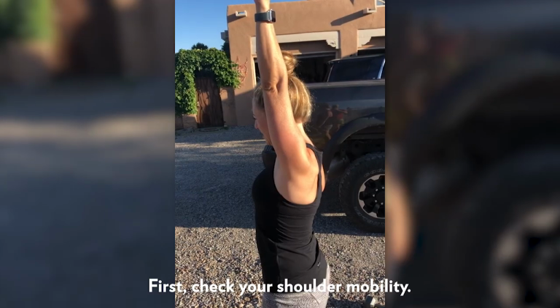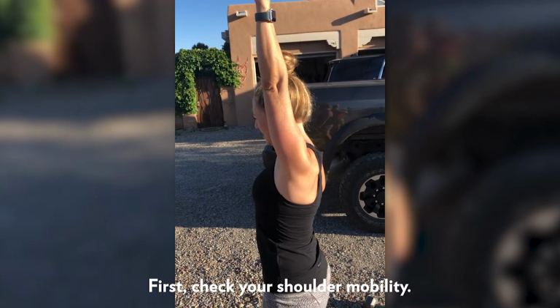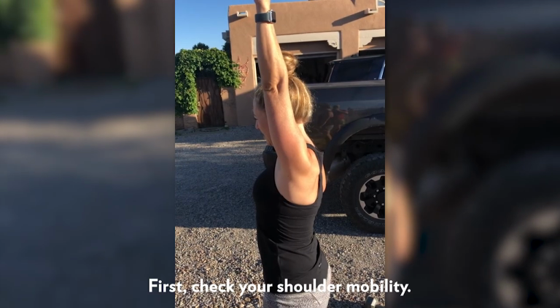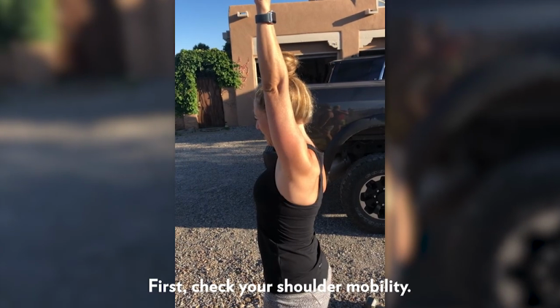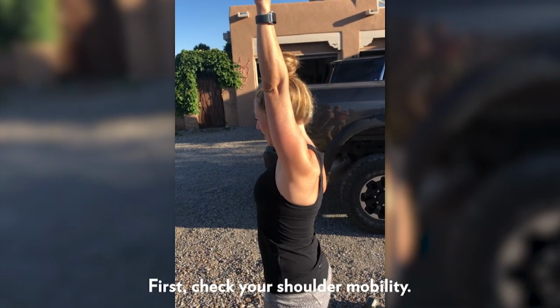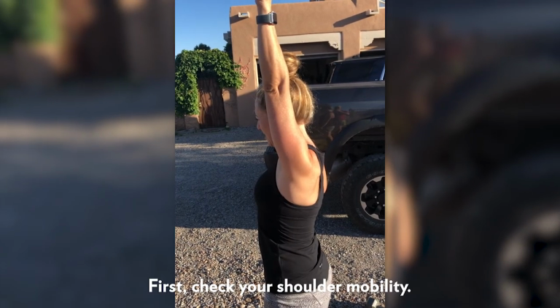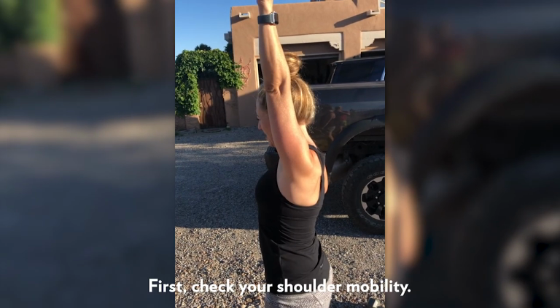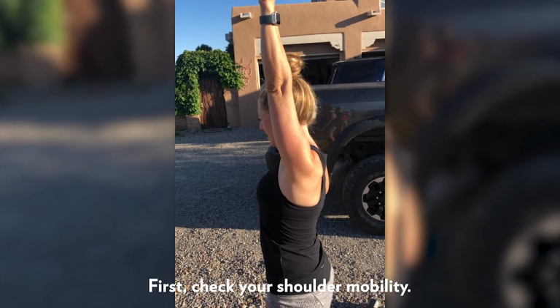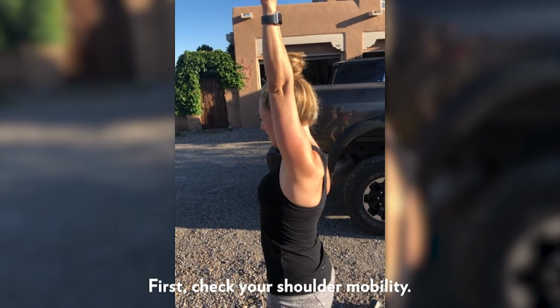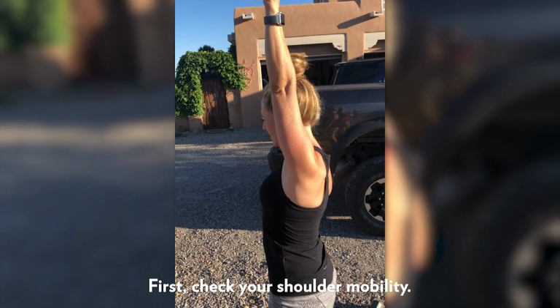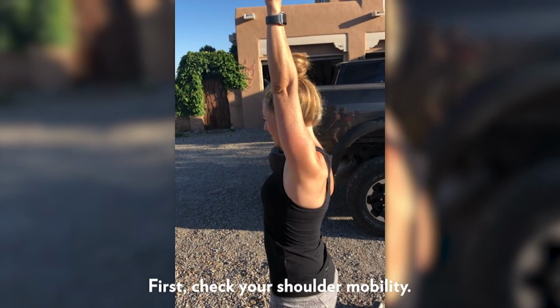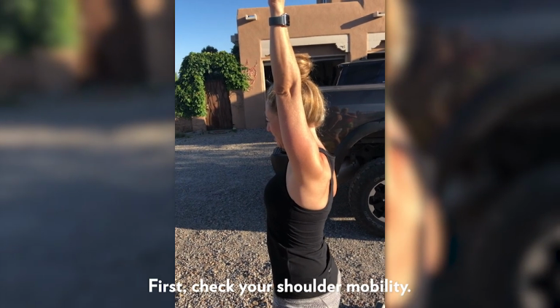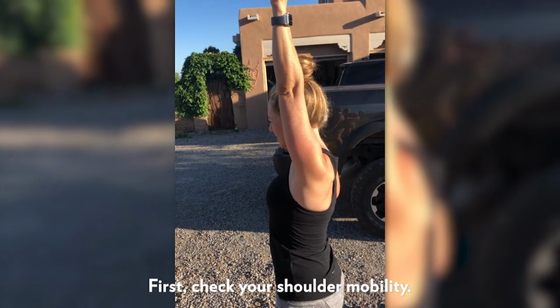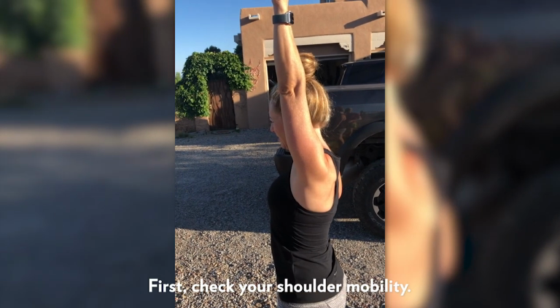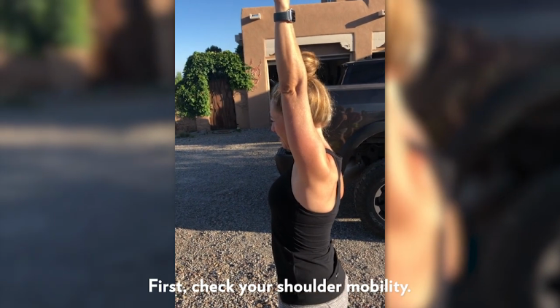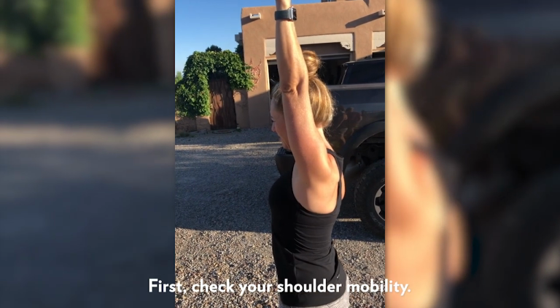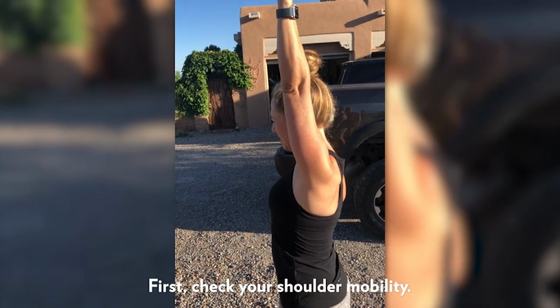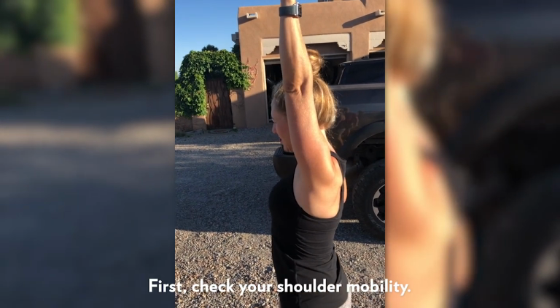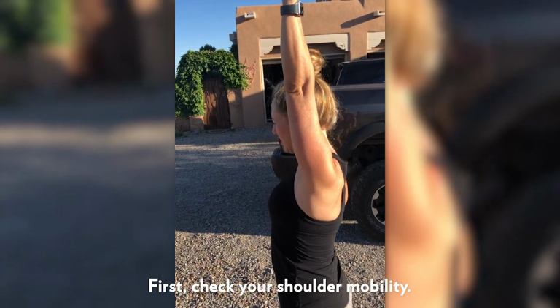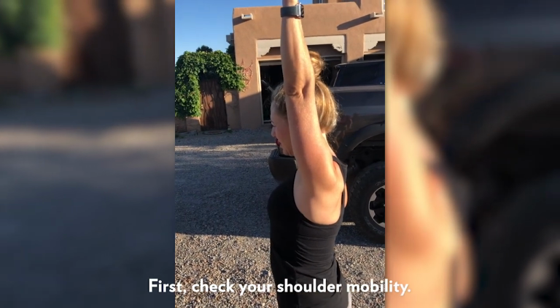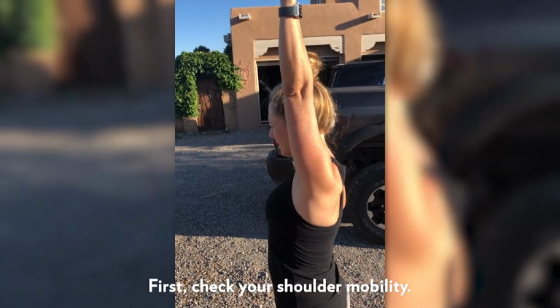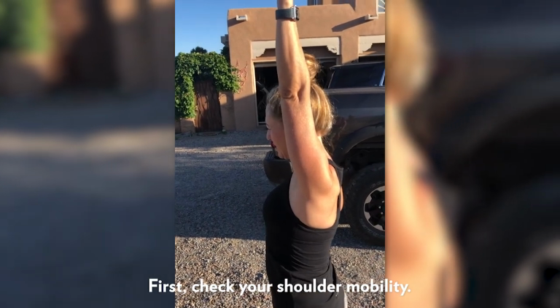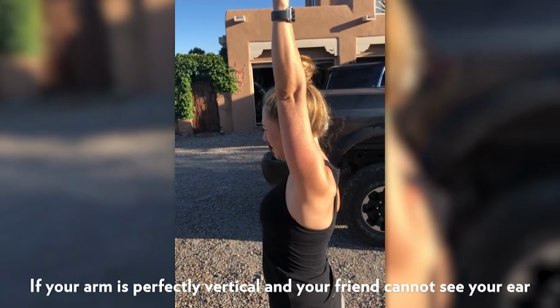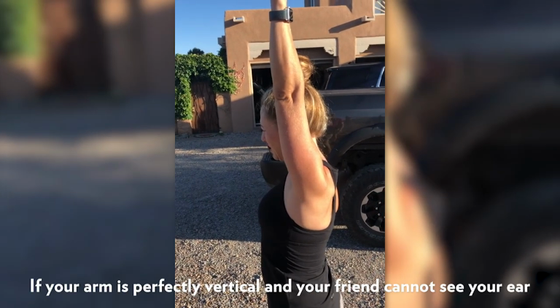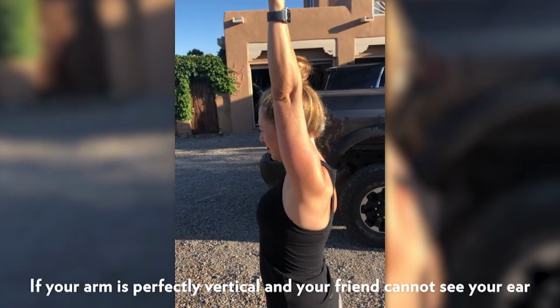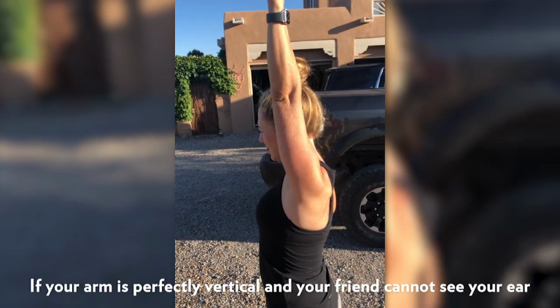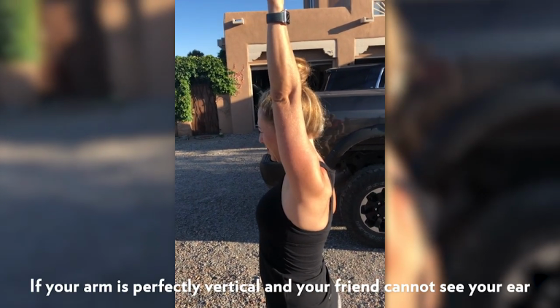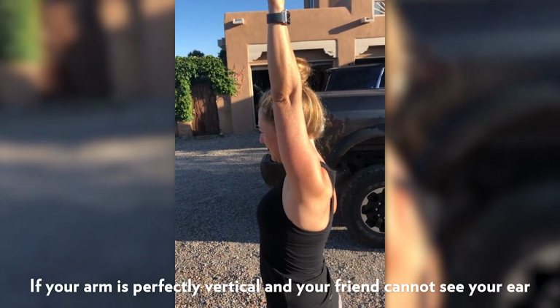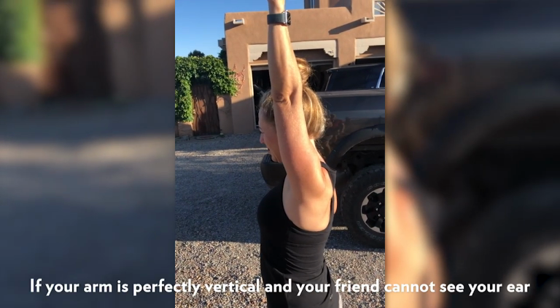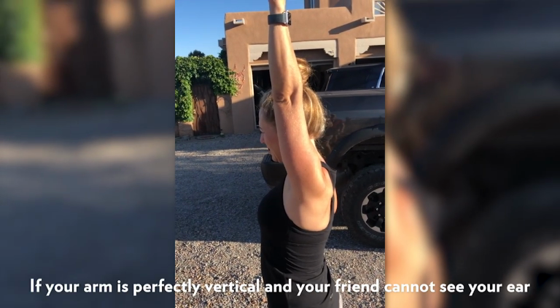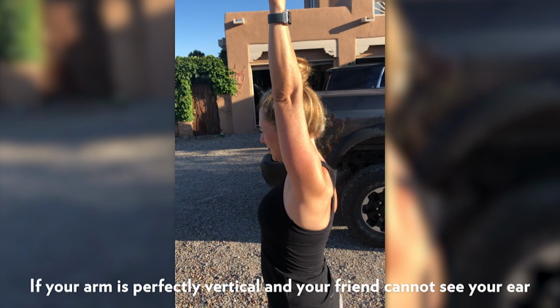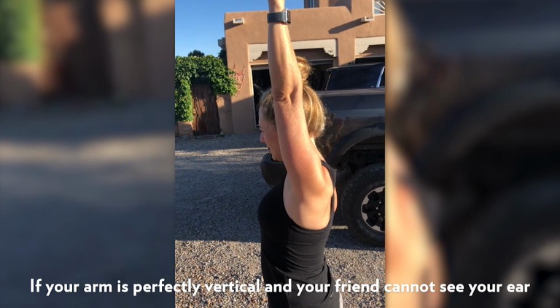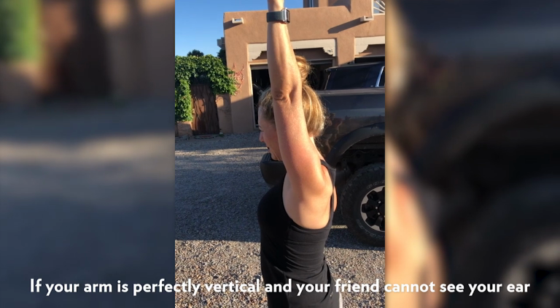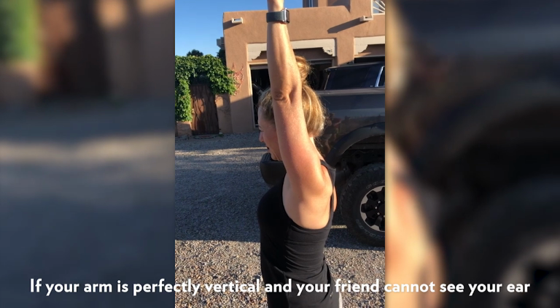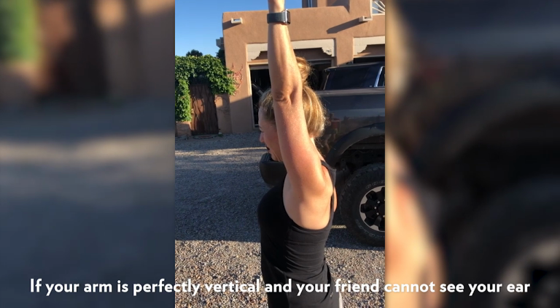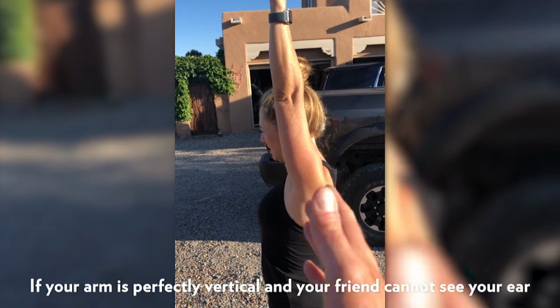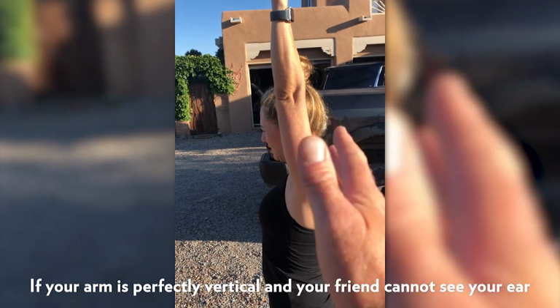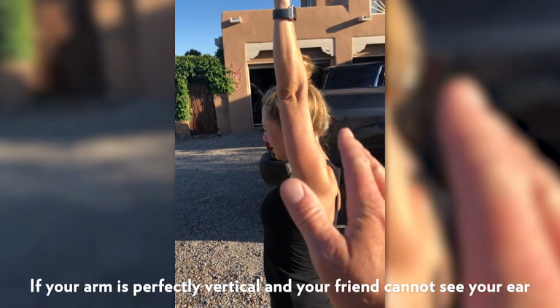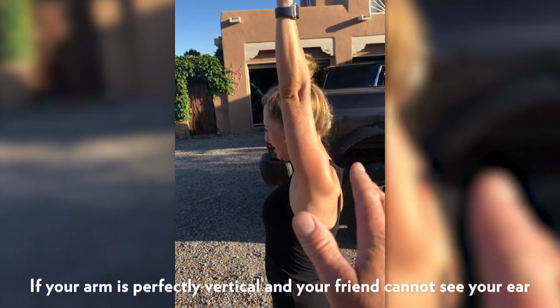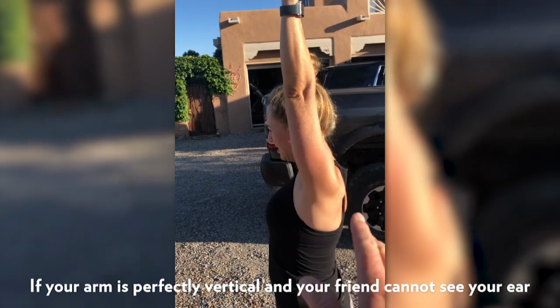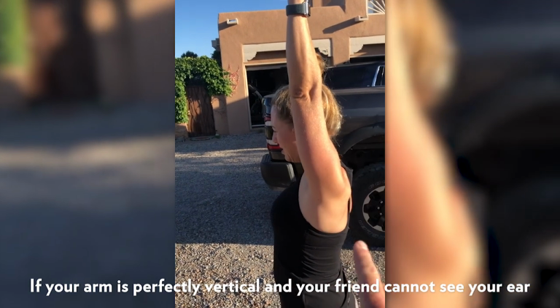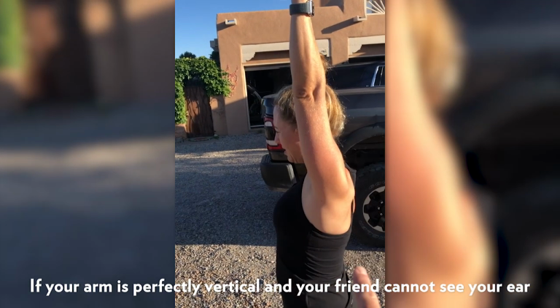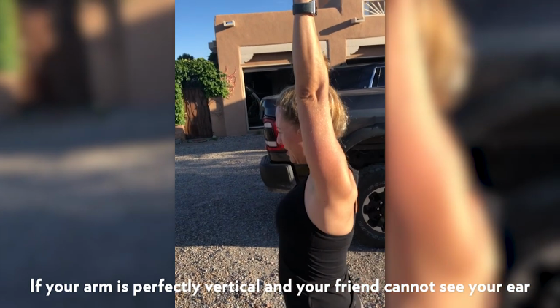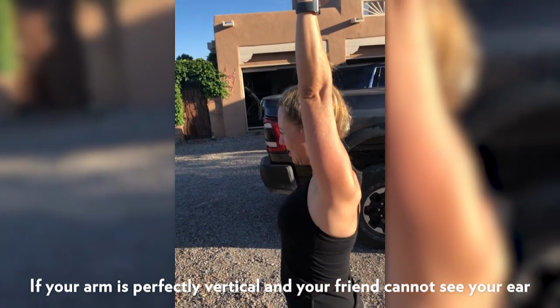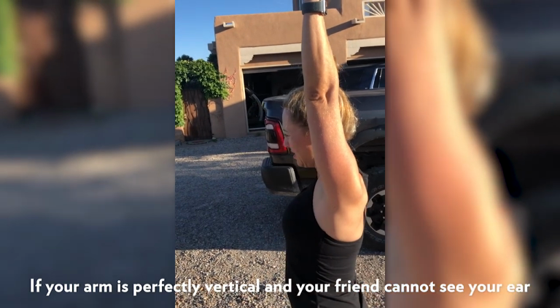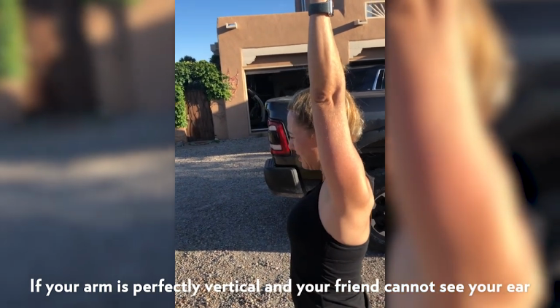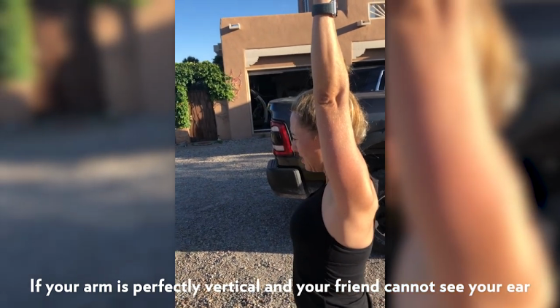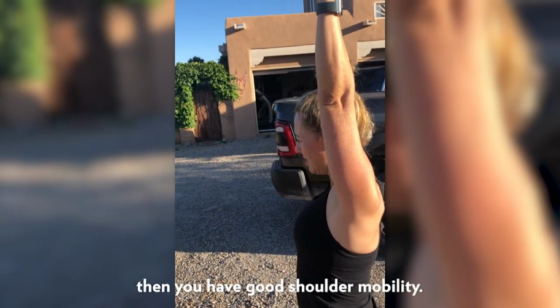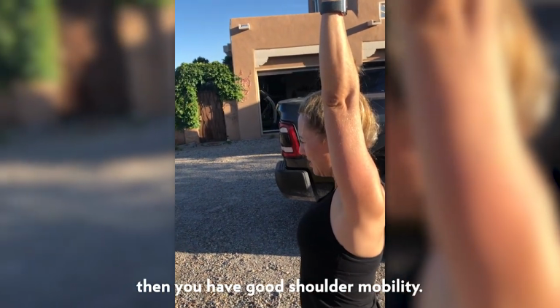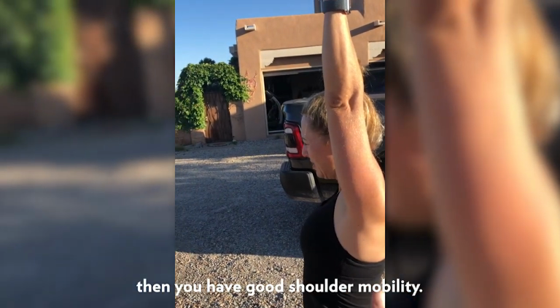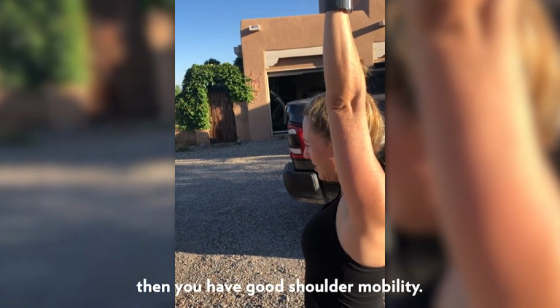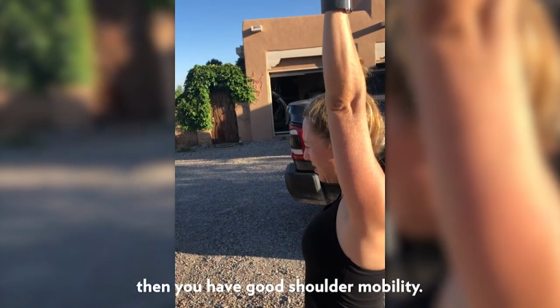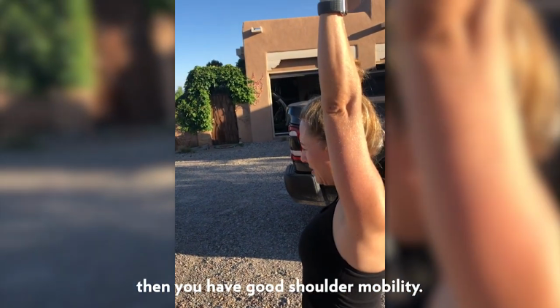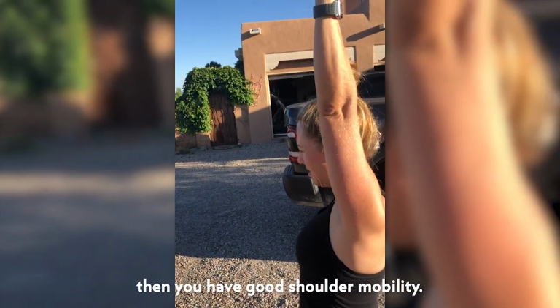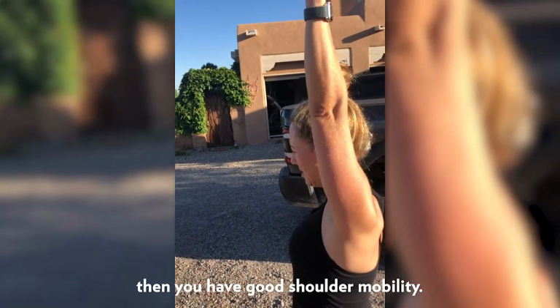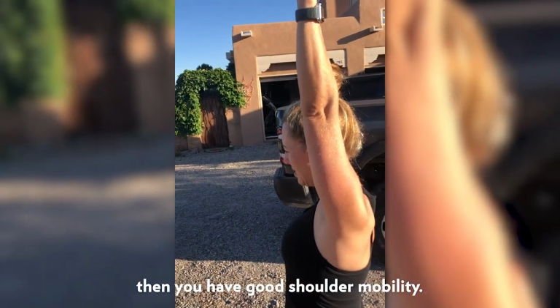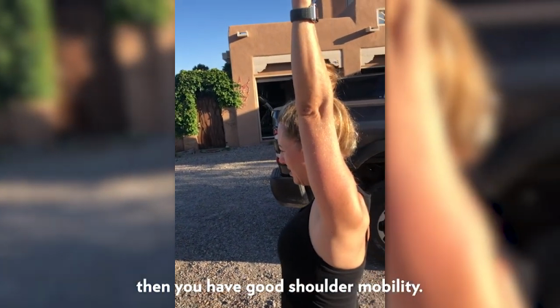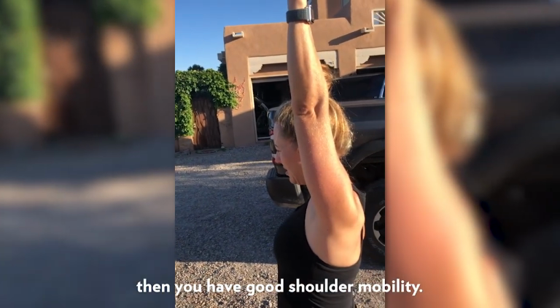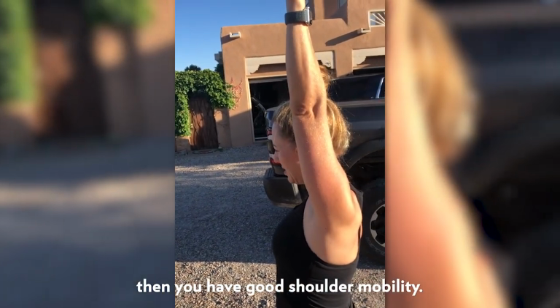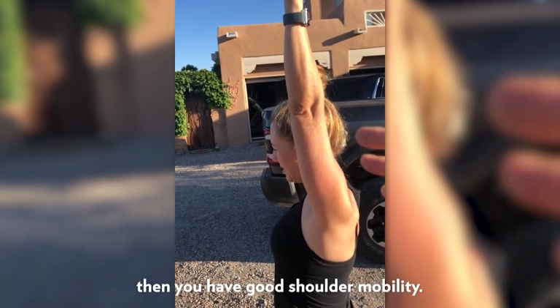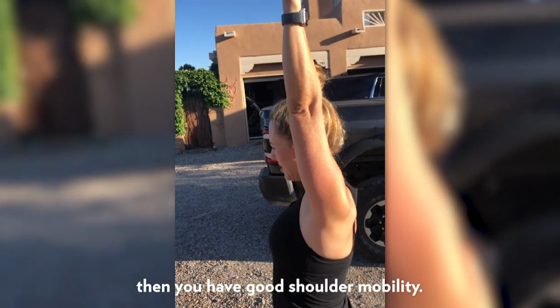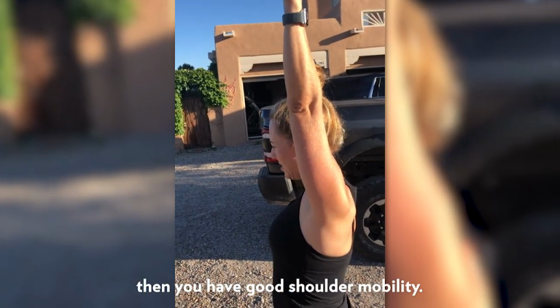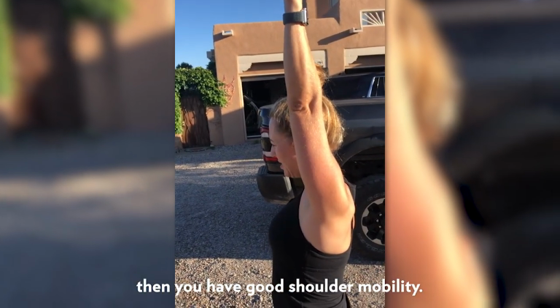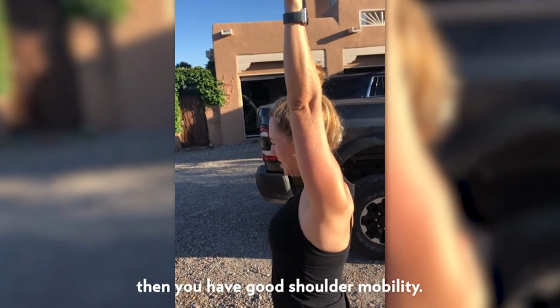Here we're doing our test for shoulder health and you can see she's got a pretty good healthy shoulder. I can't see her ear and her arm is straight up and down.